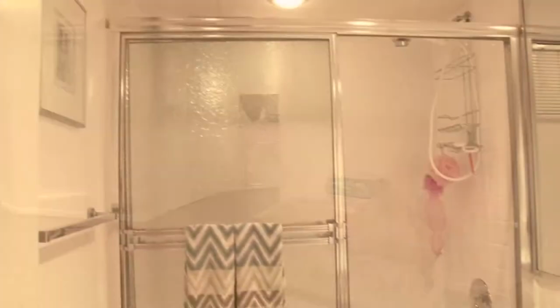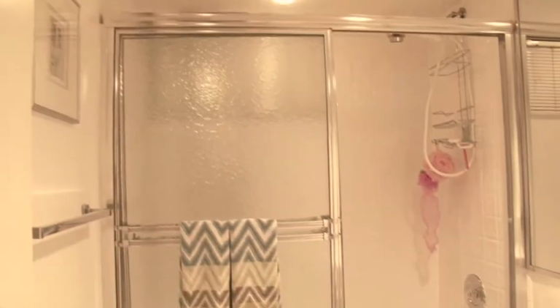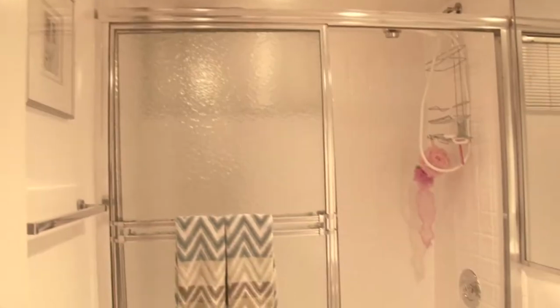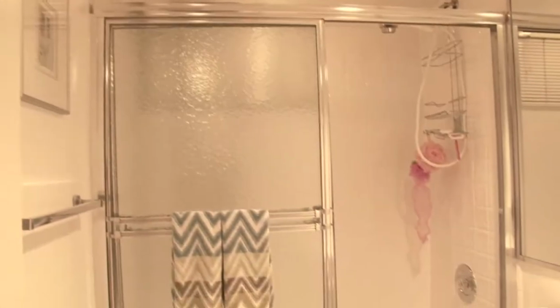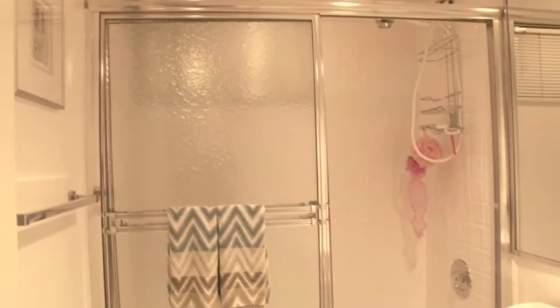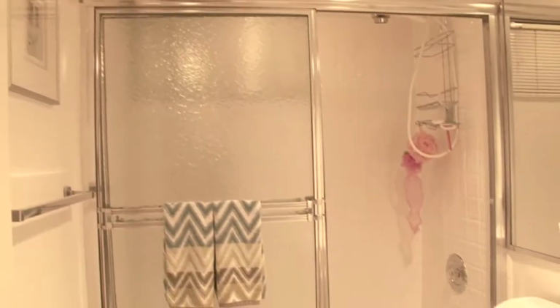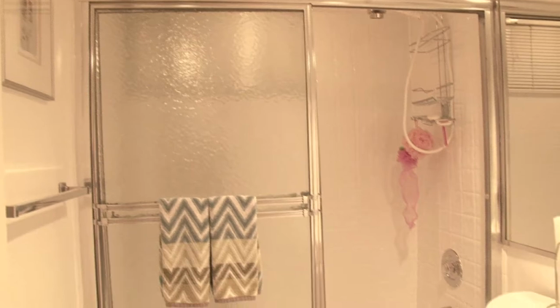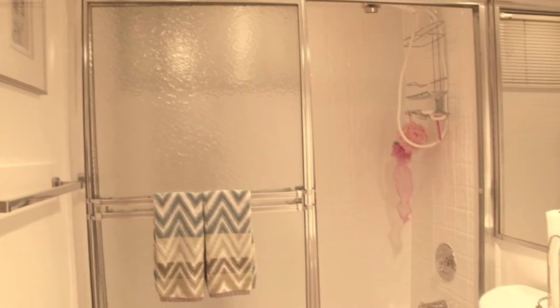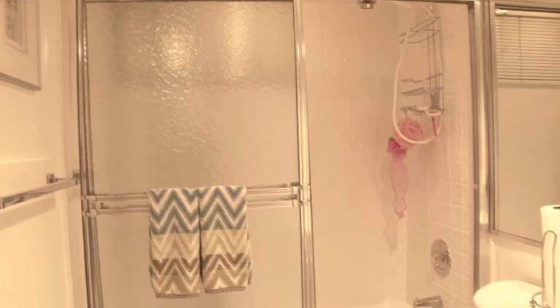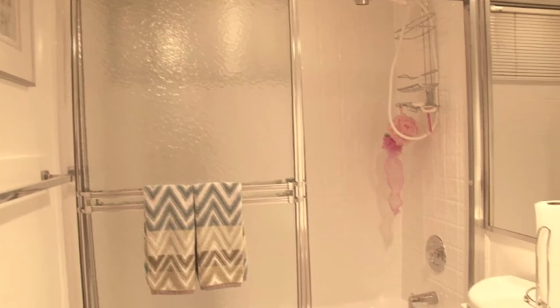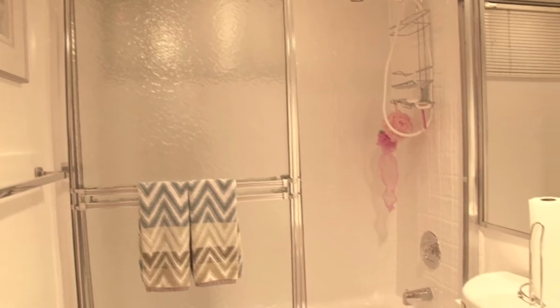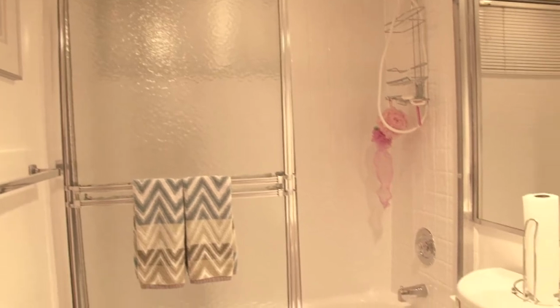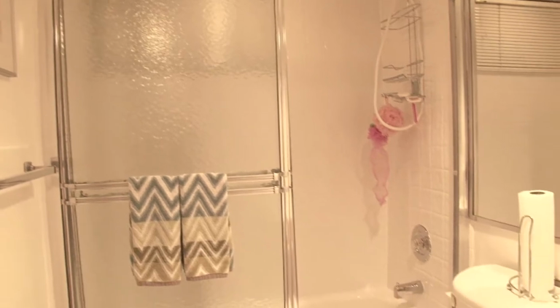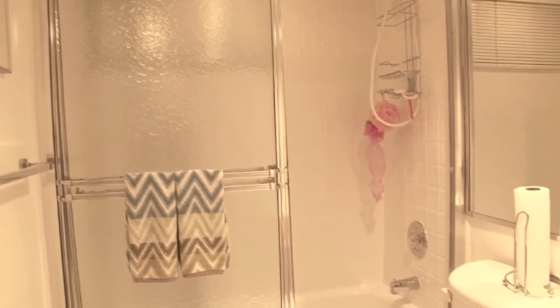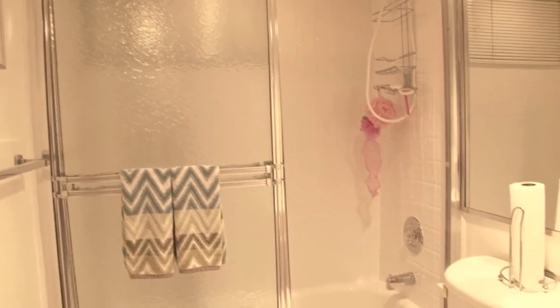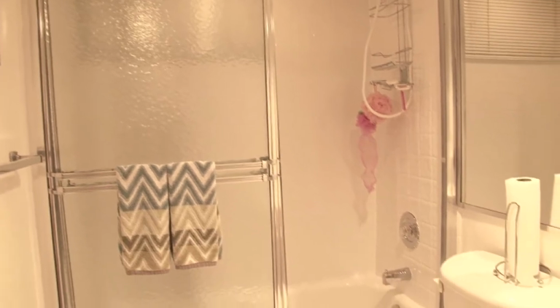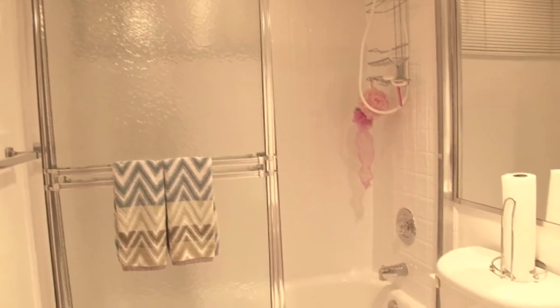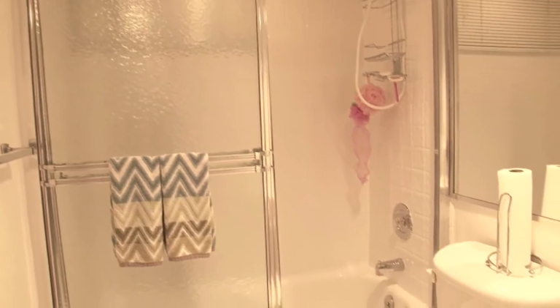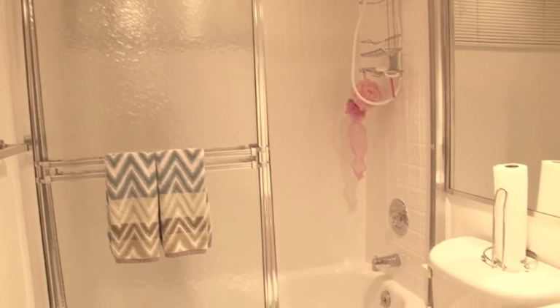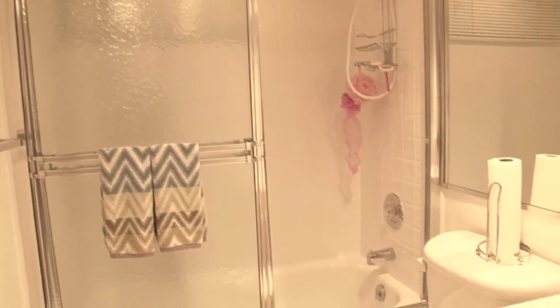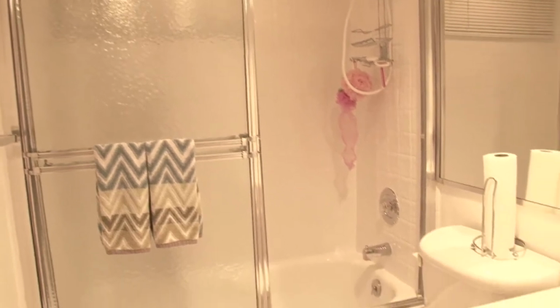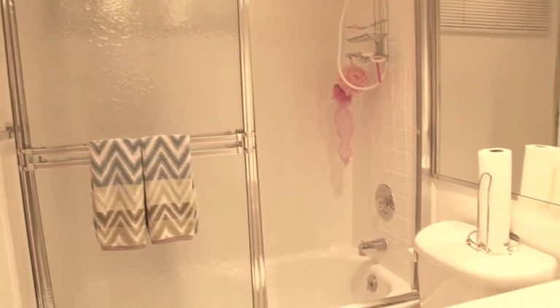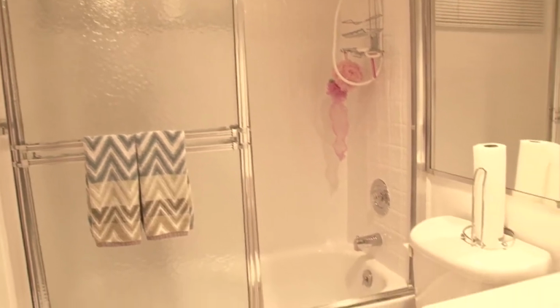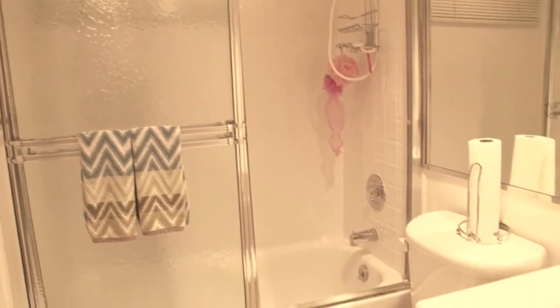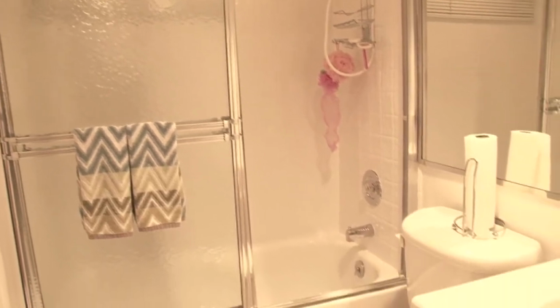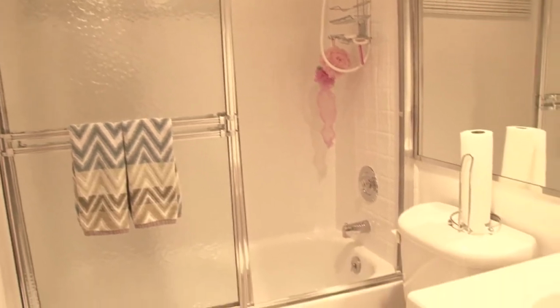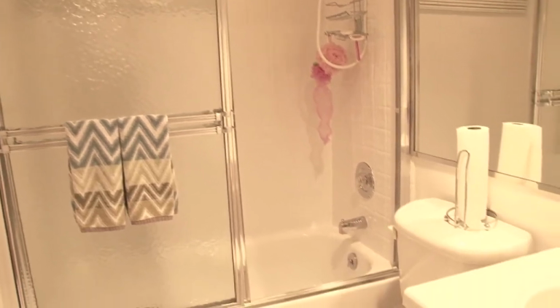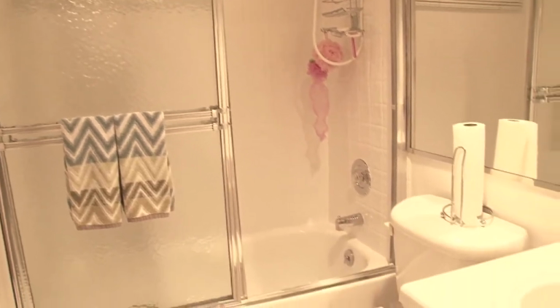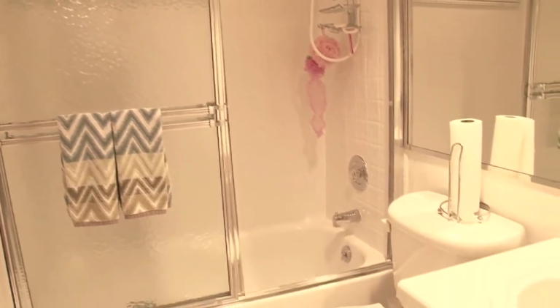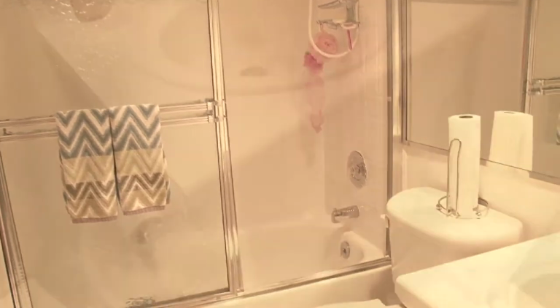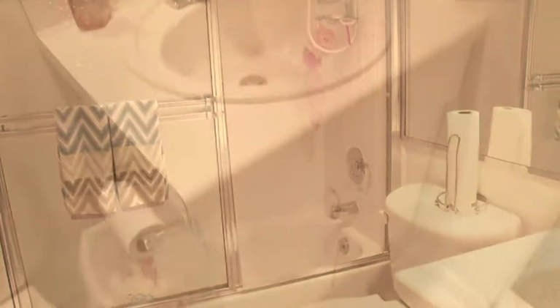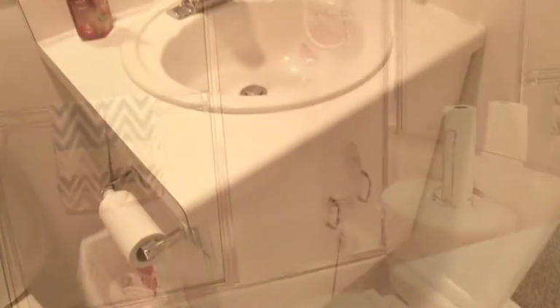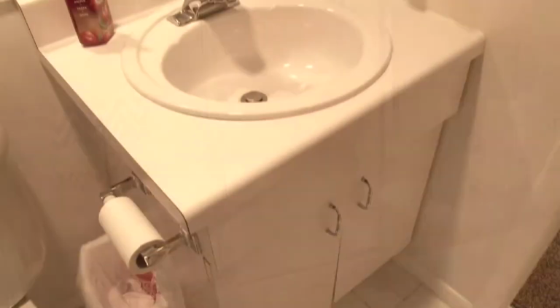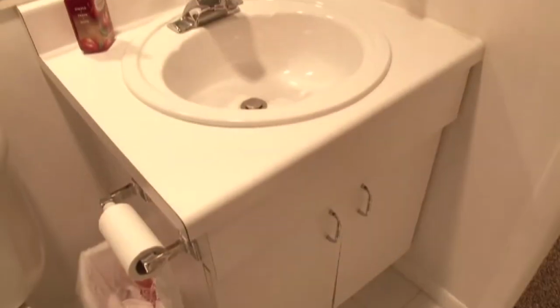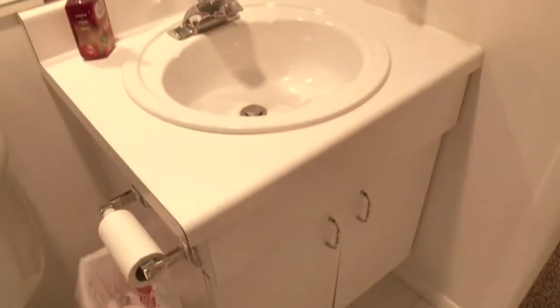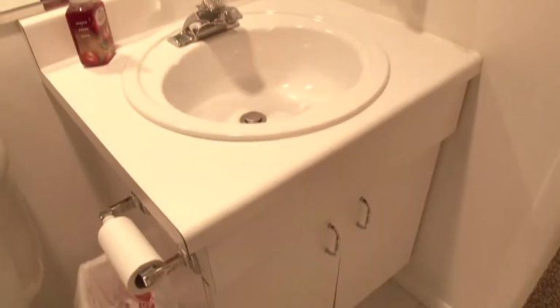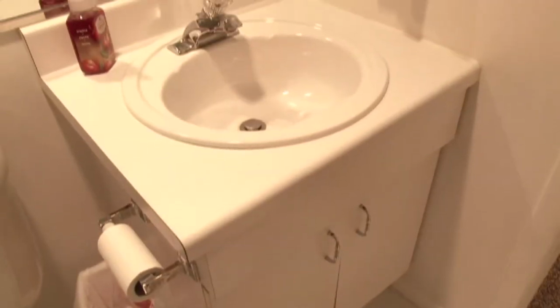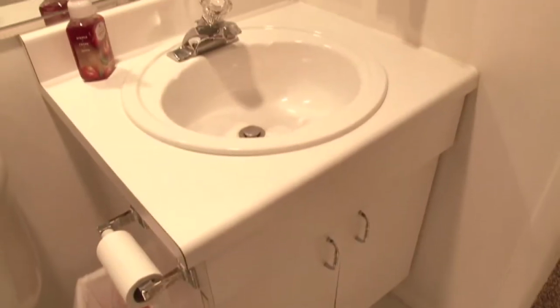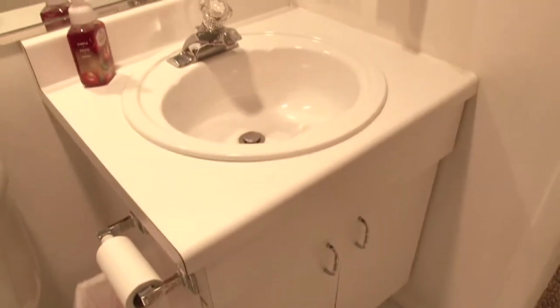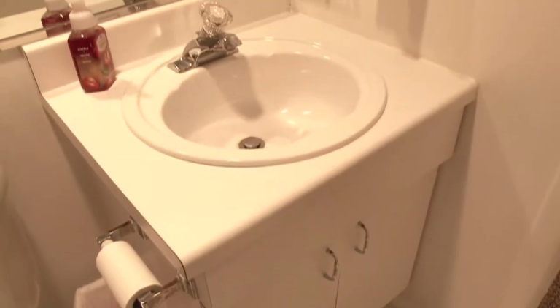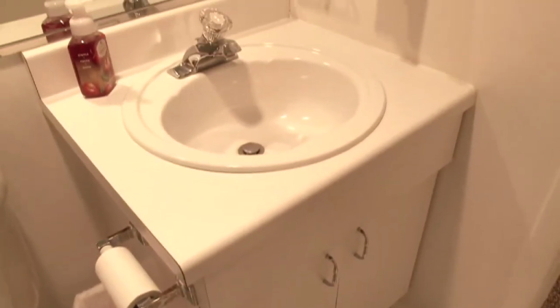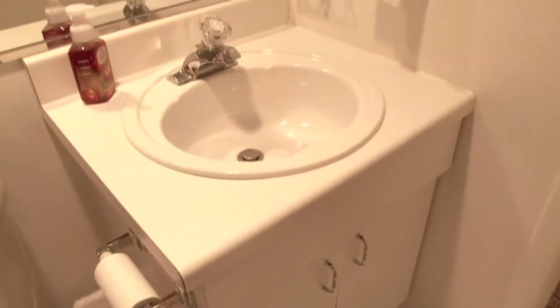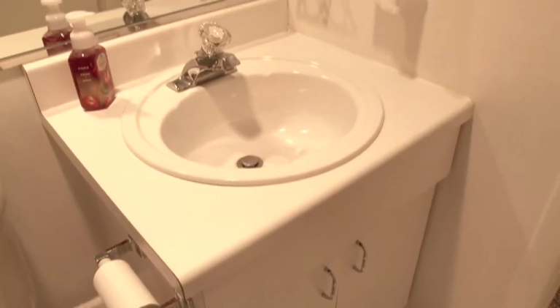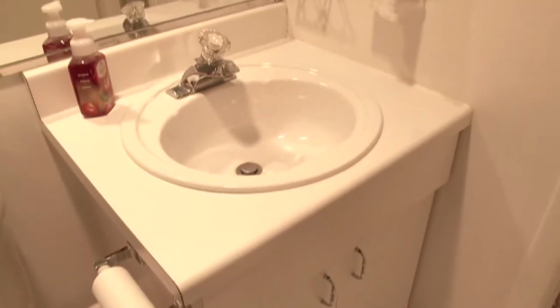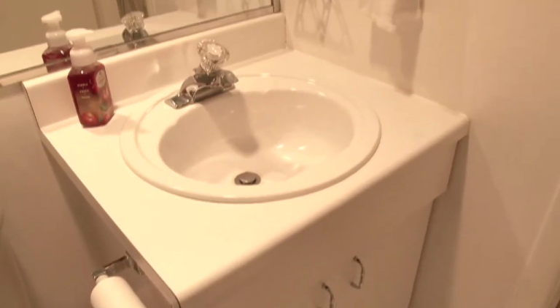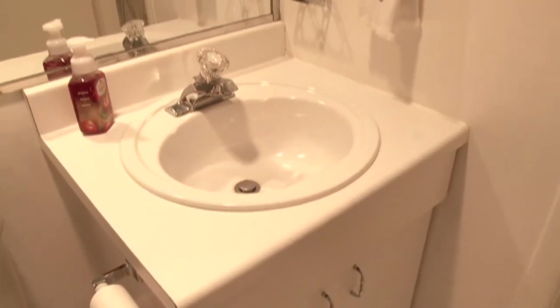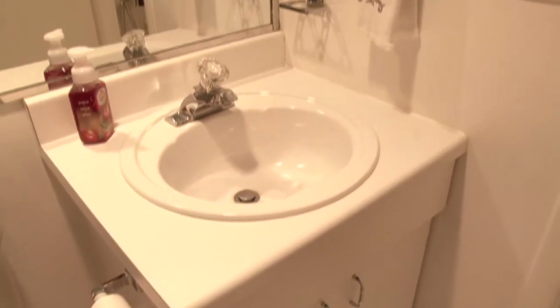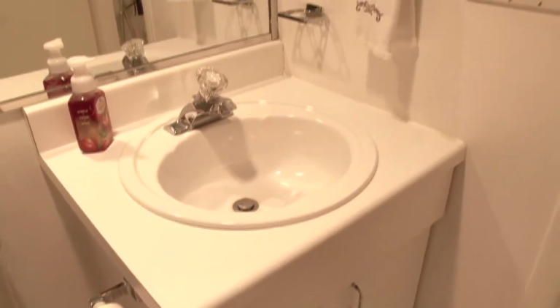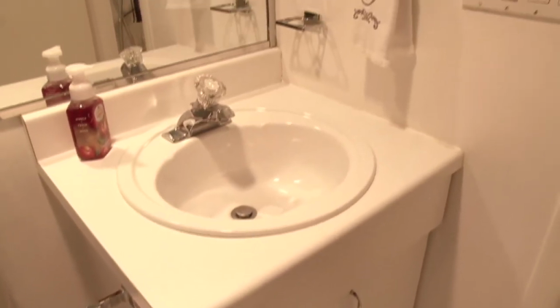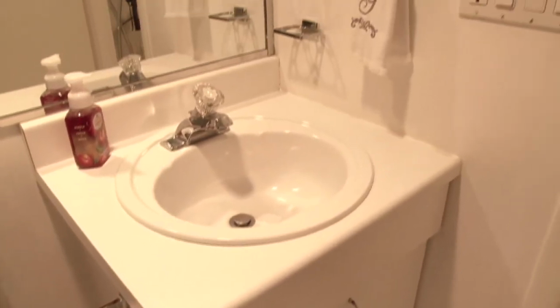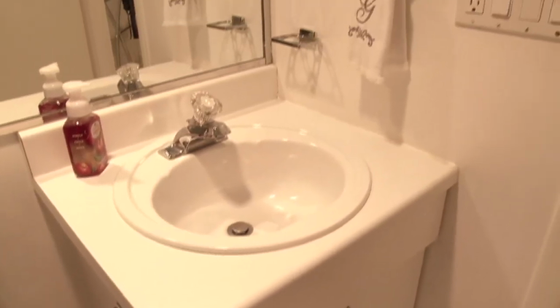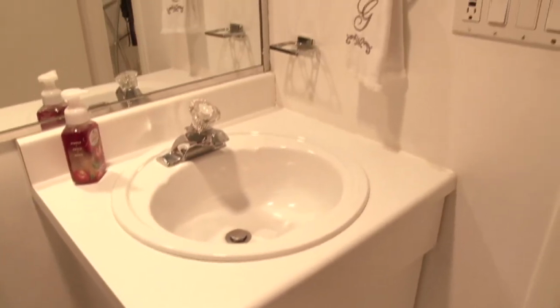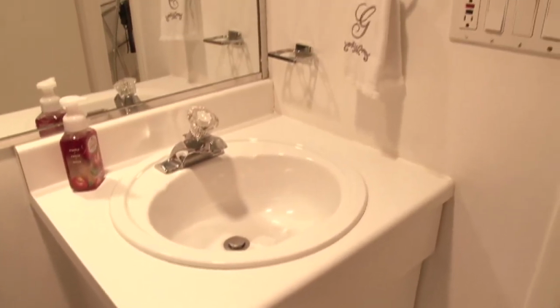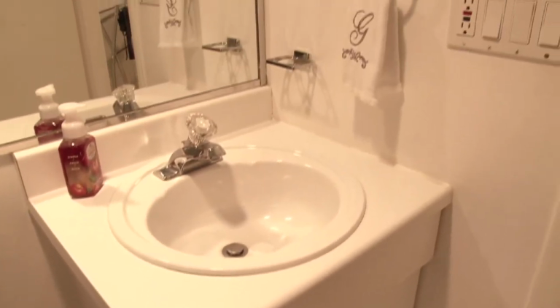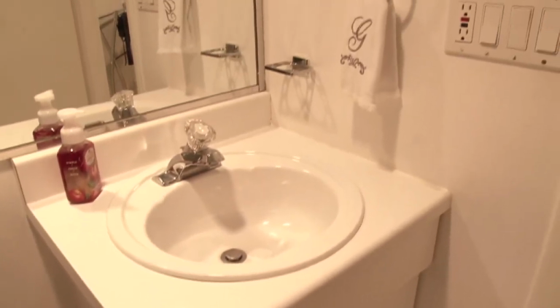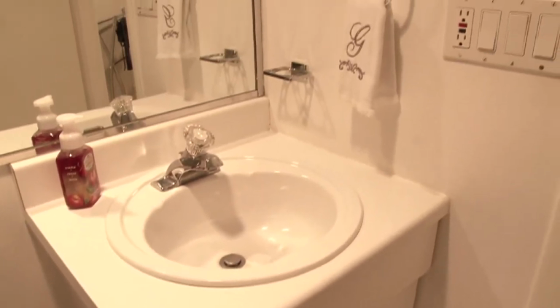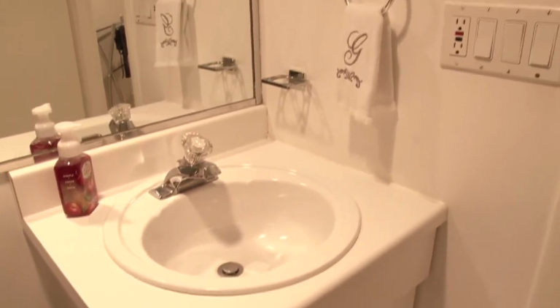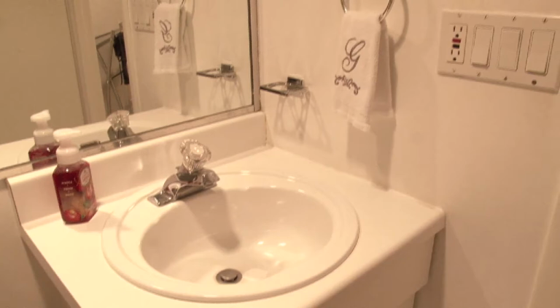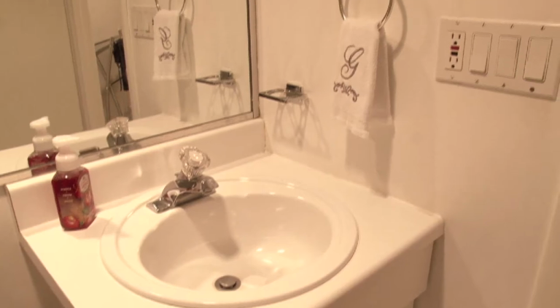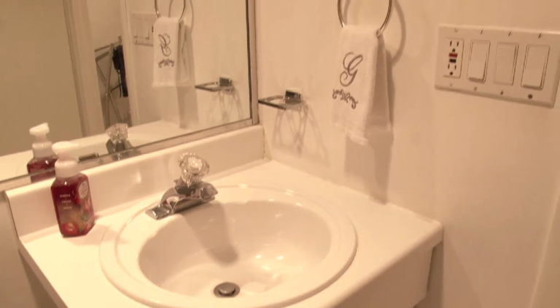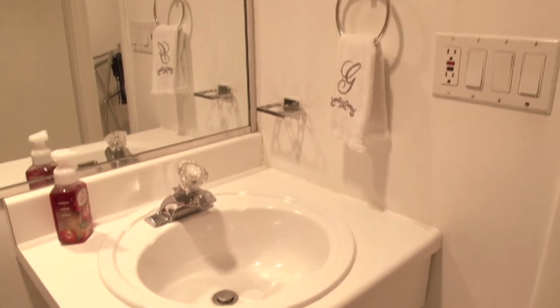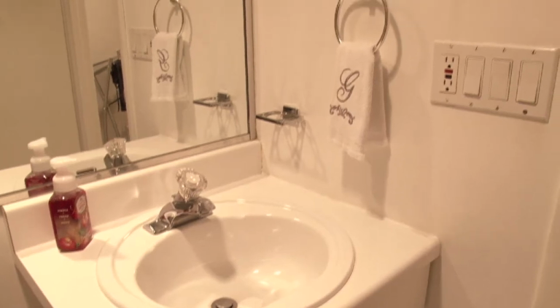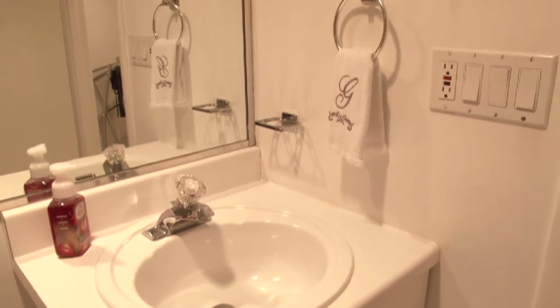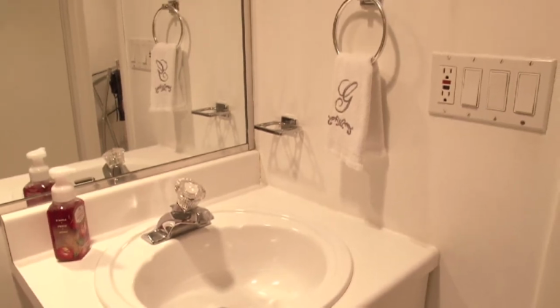The third full bath is right off the basement and features a tub shower combo and vanity sink.